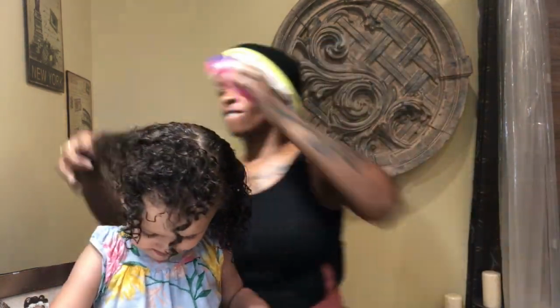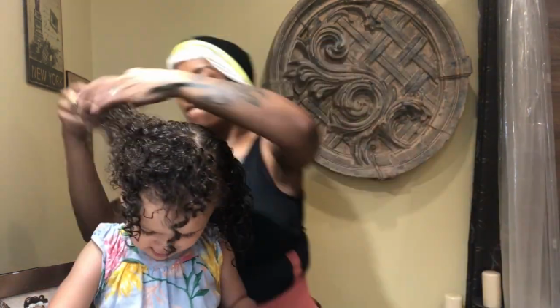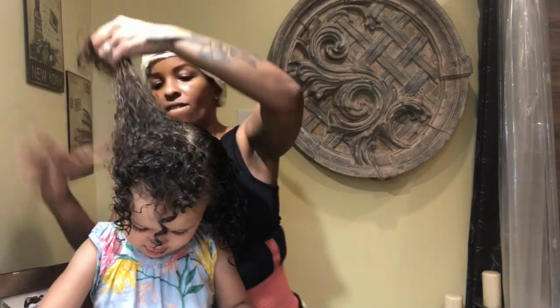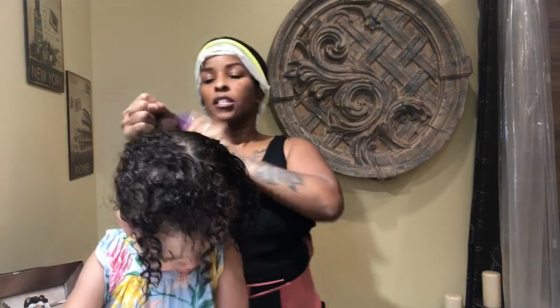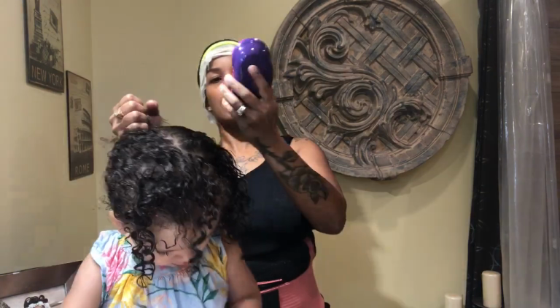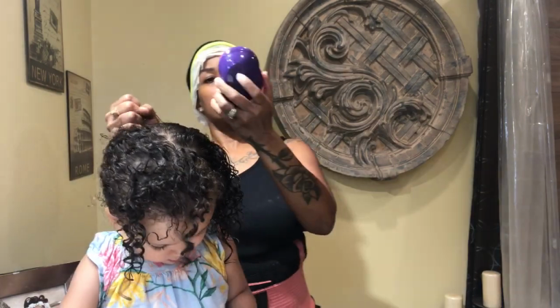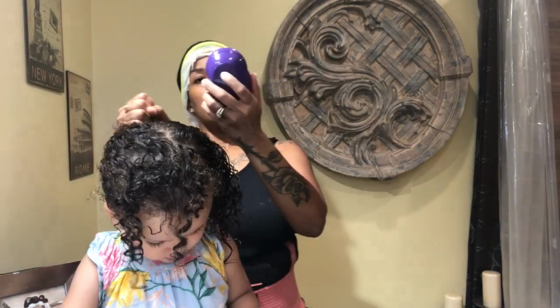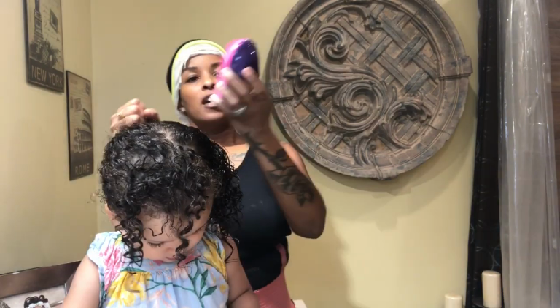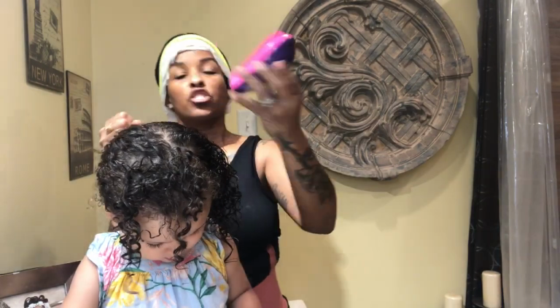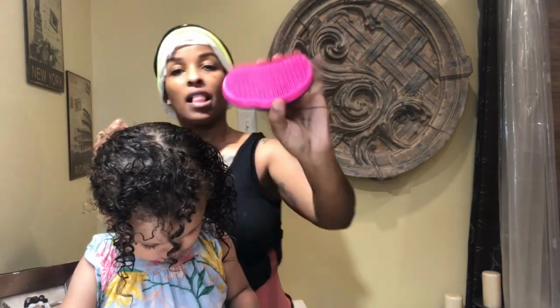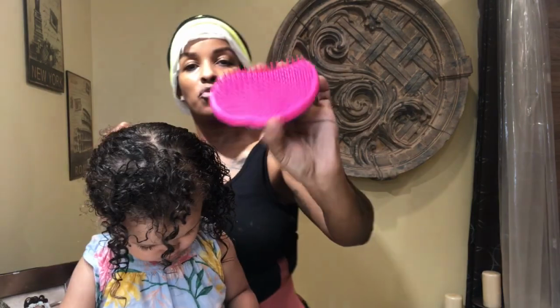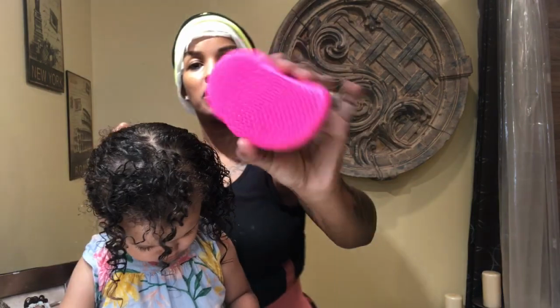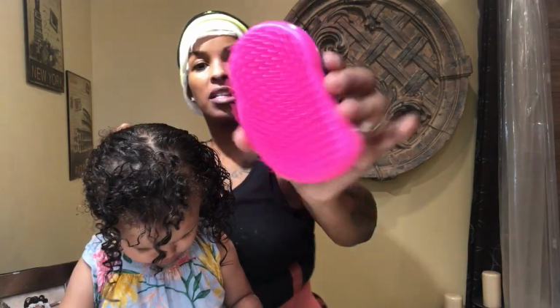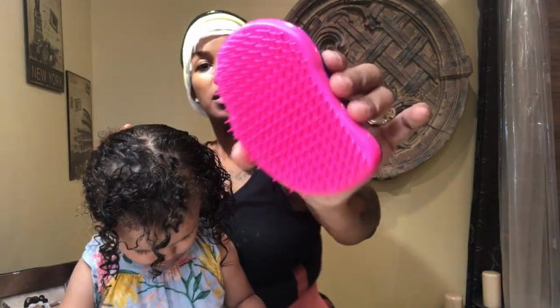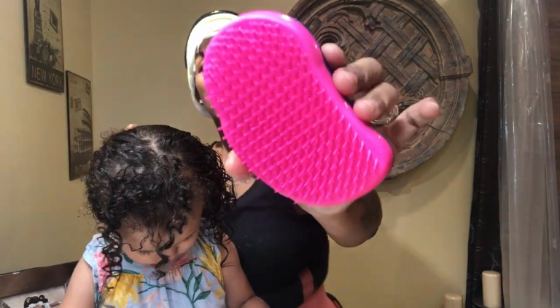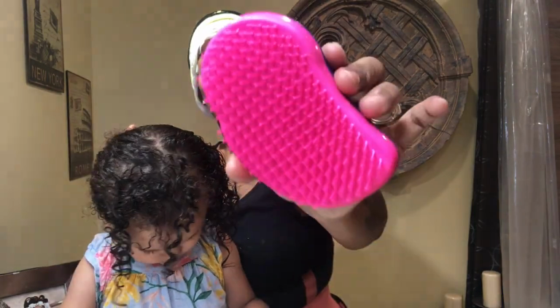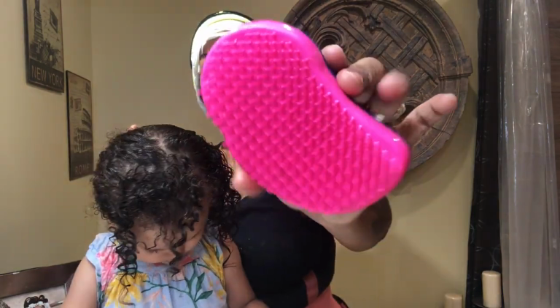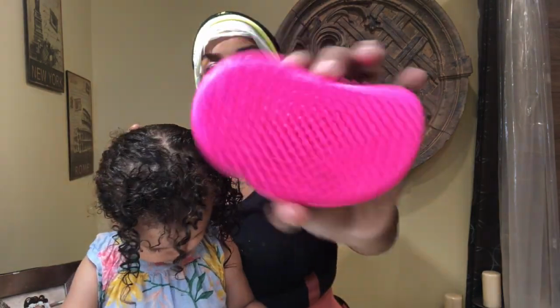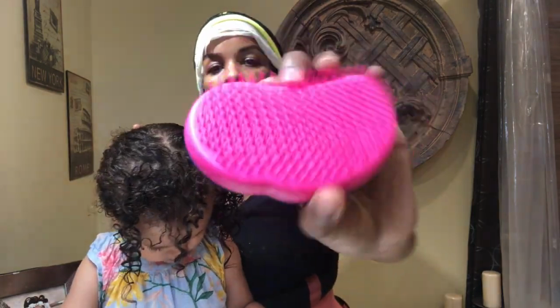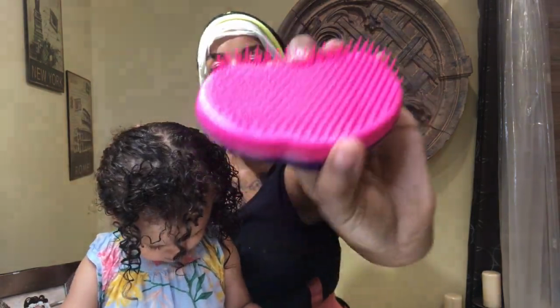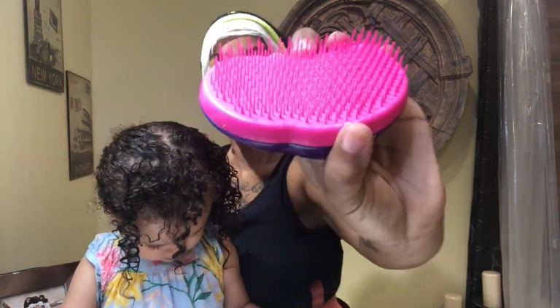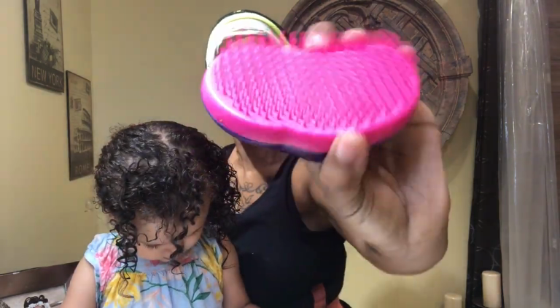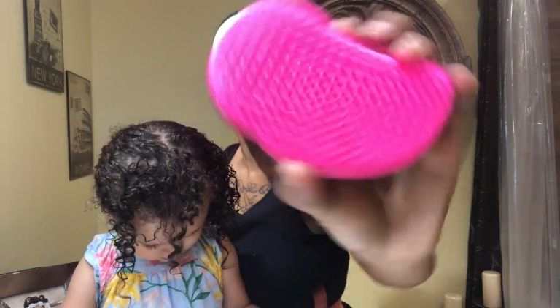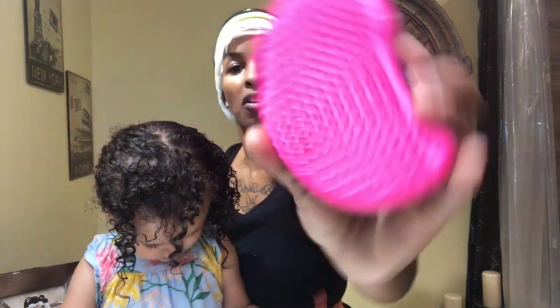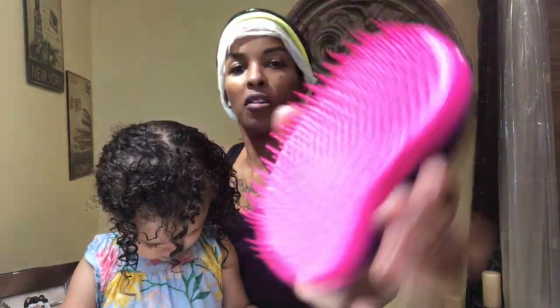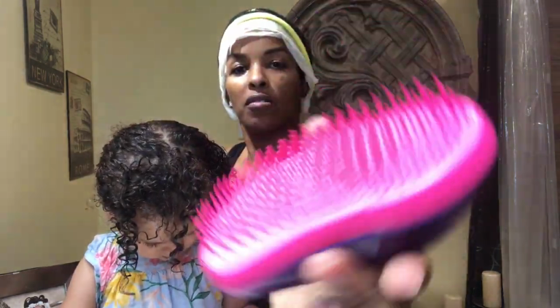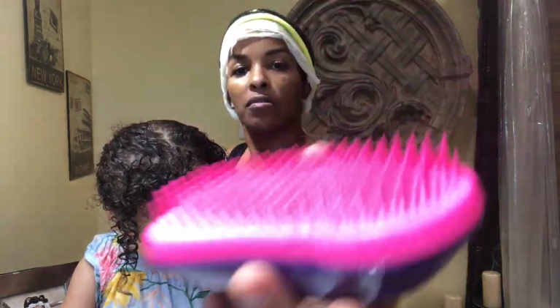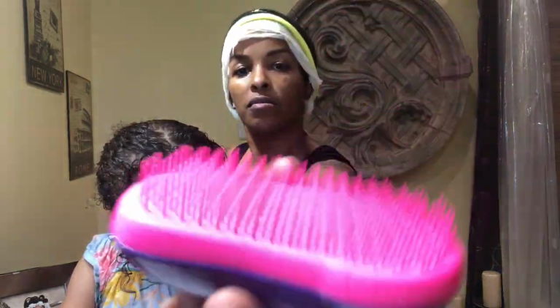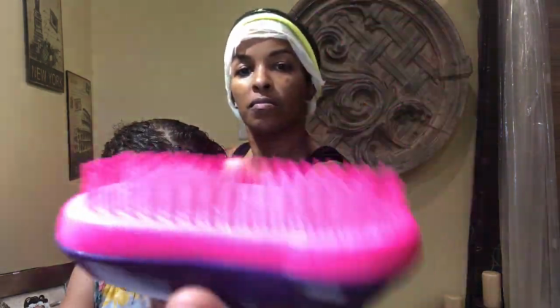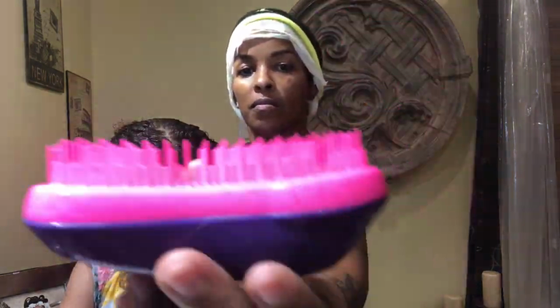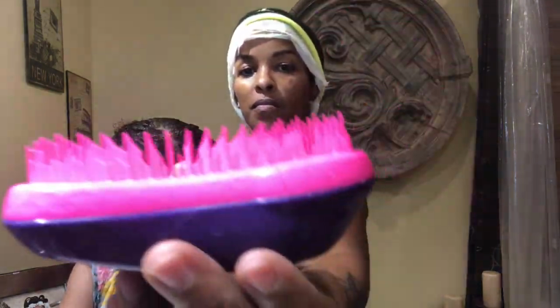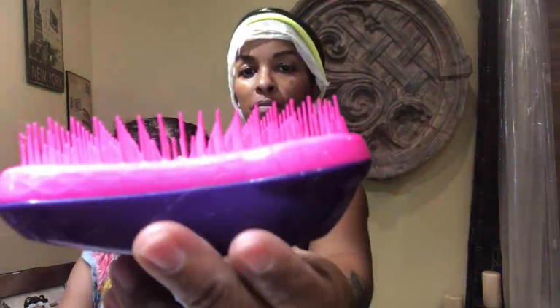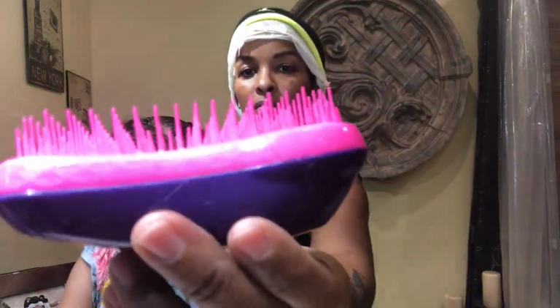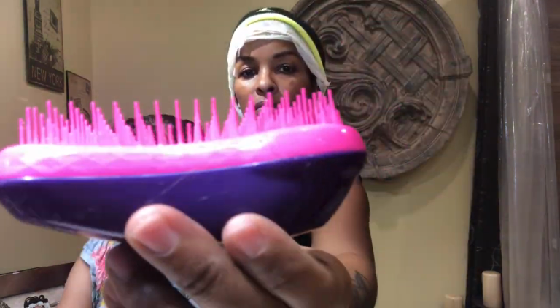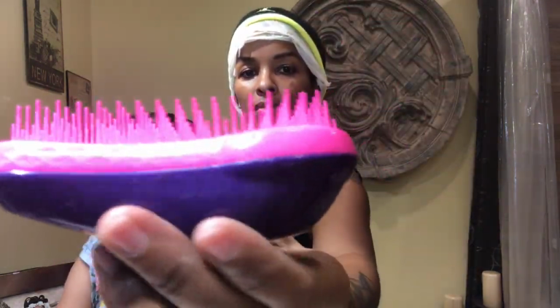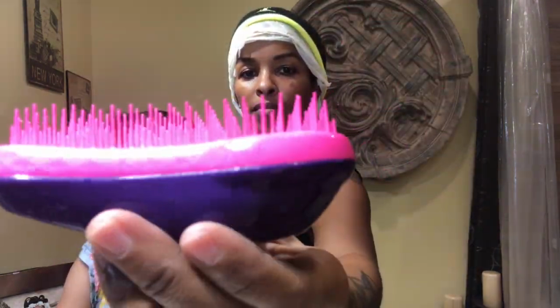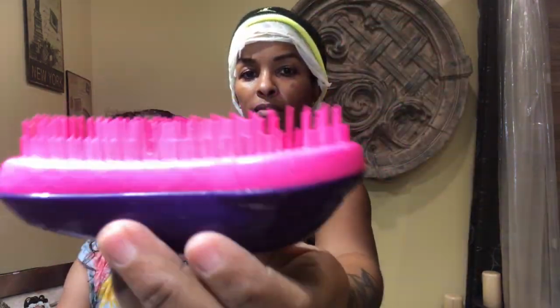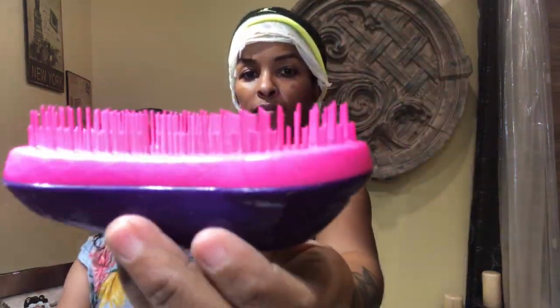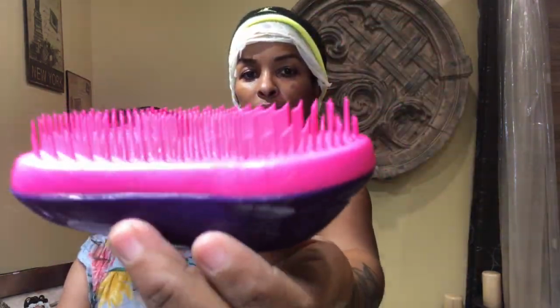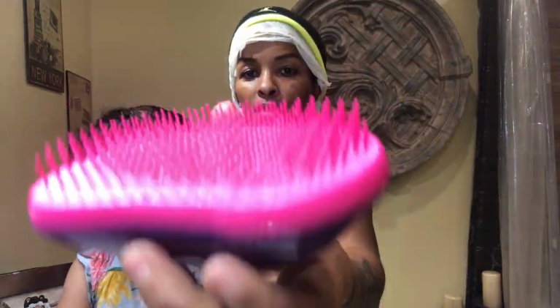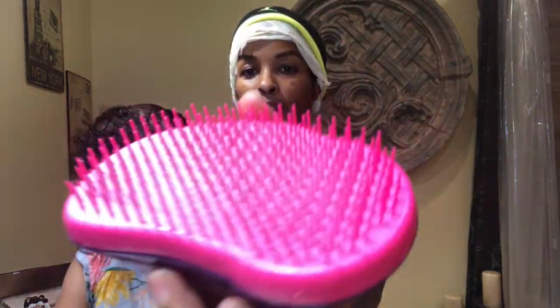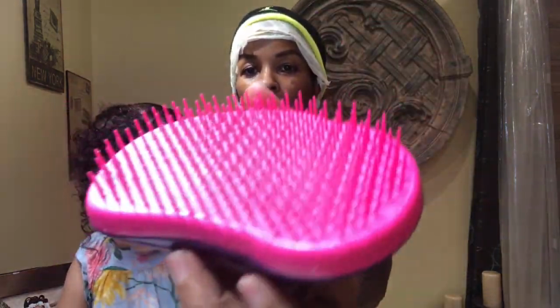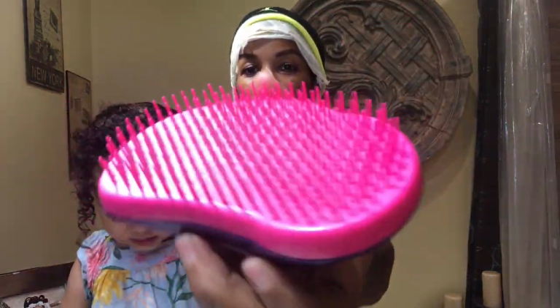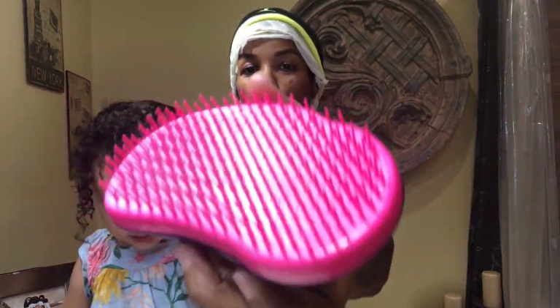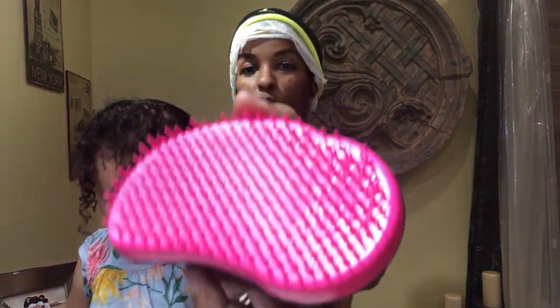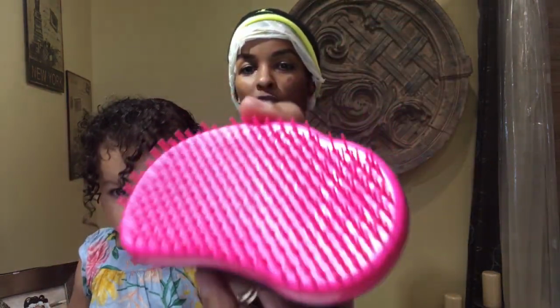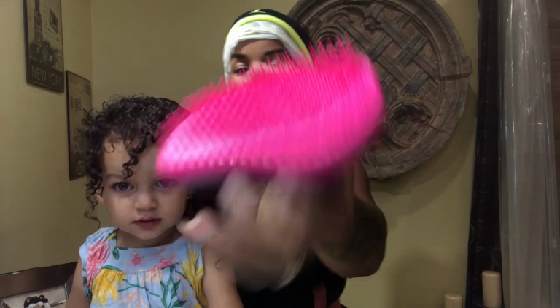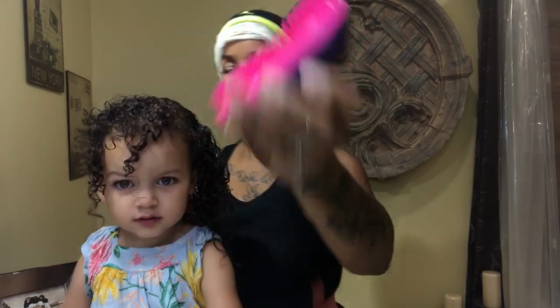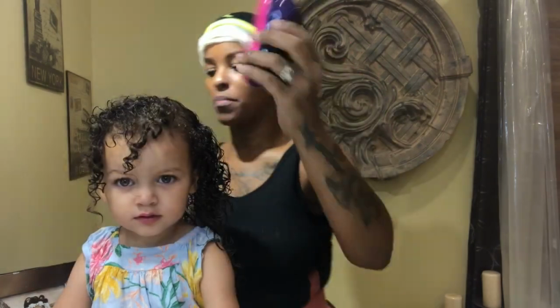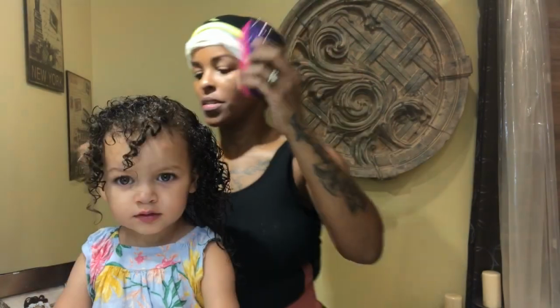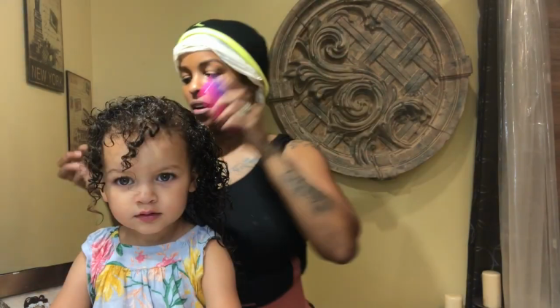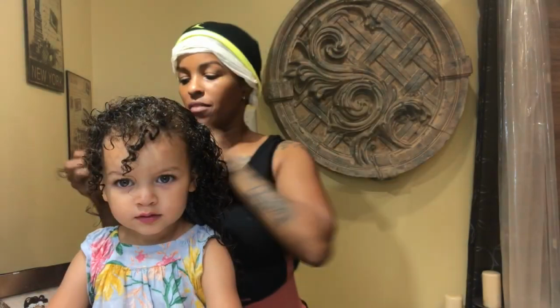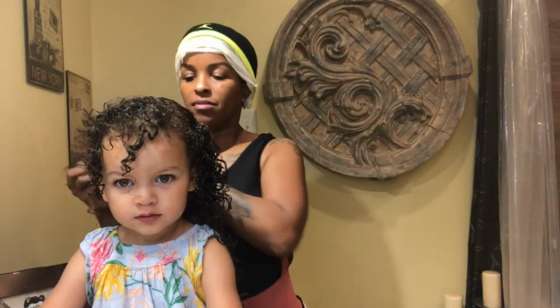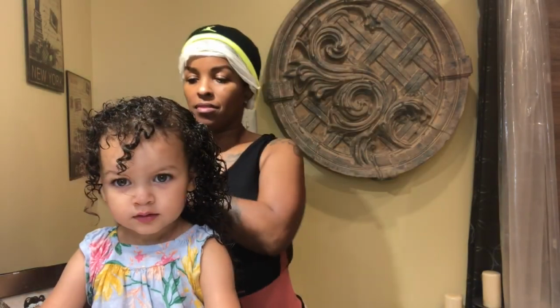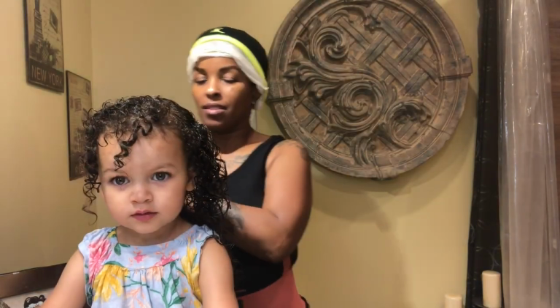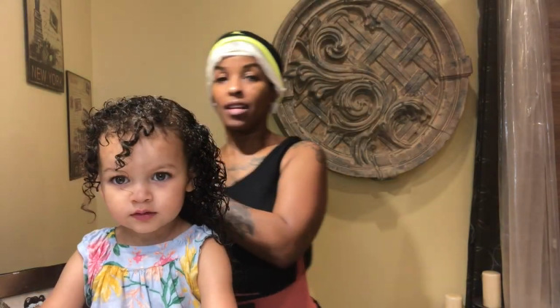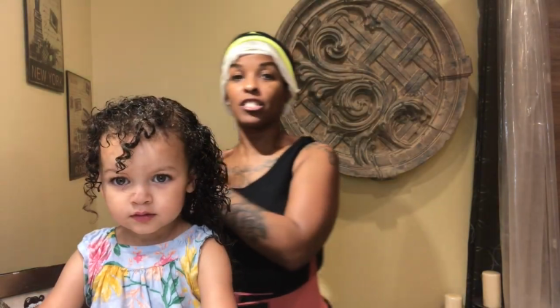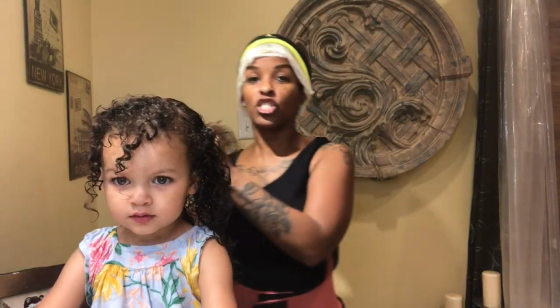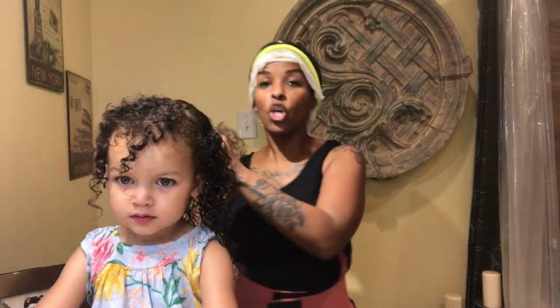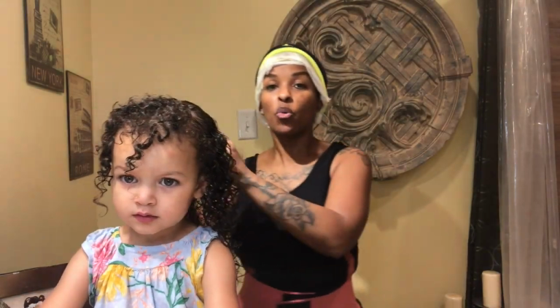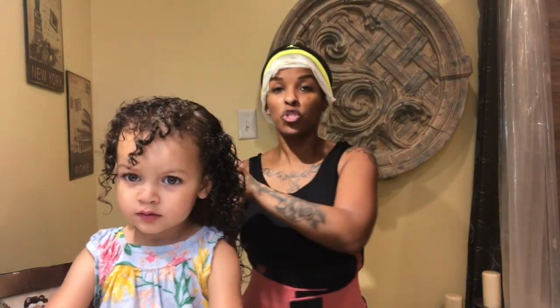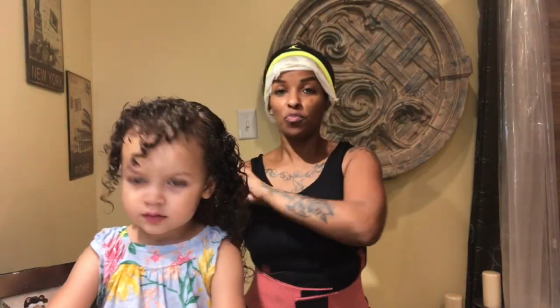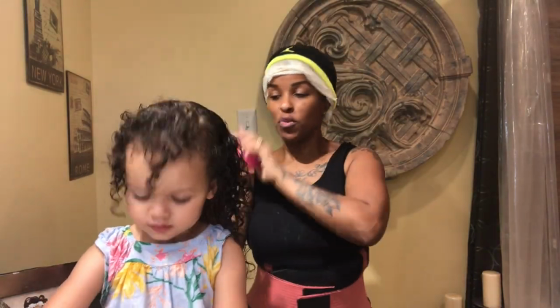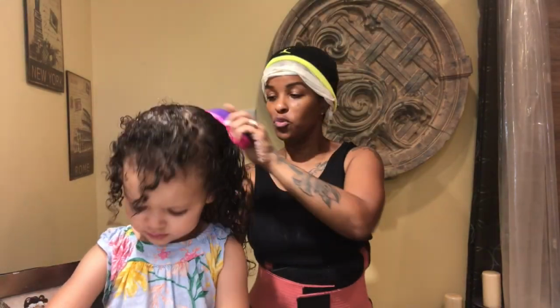No hair is coming out at all. It's so smooth.